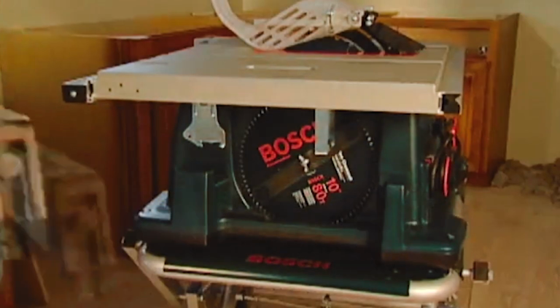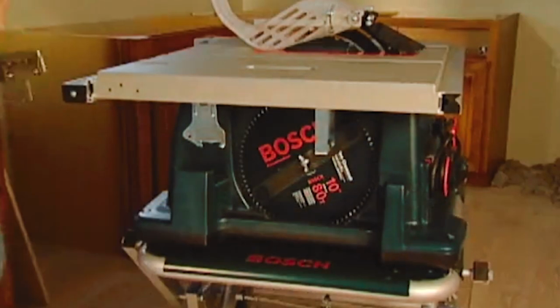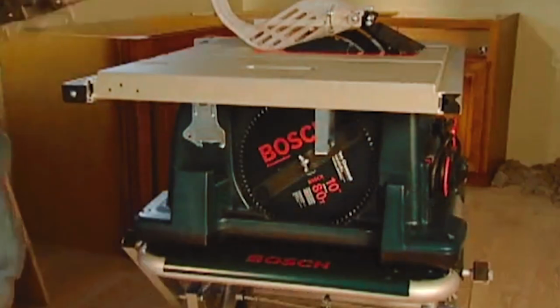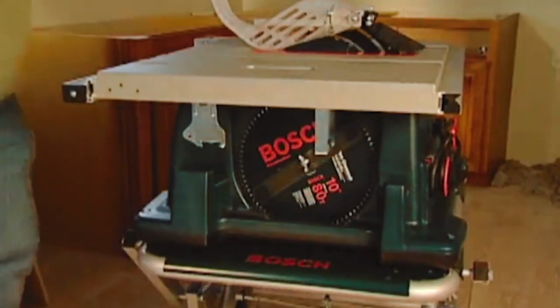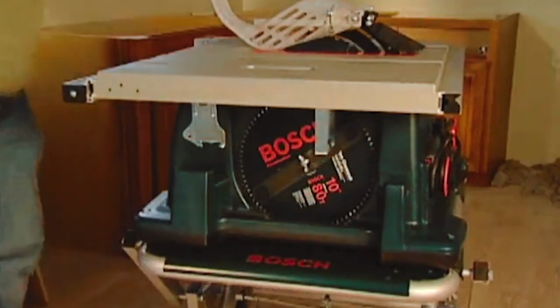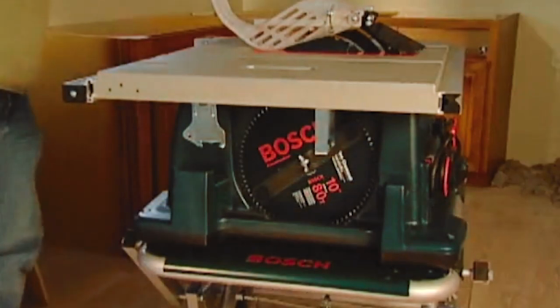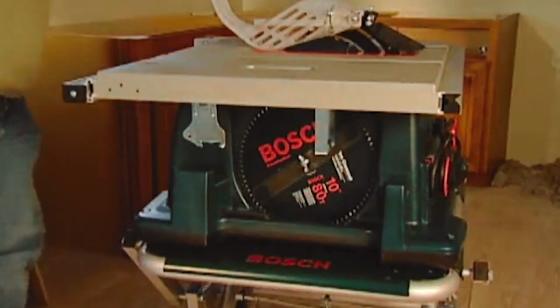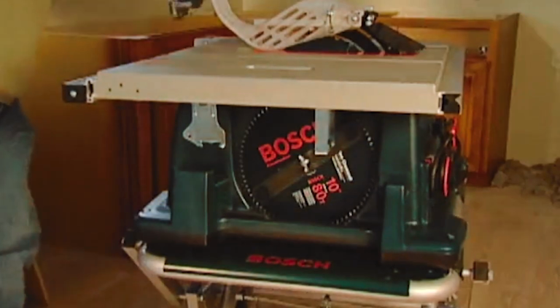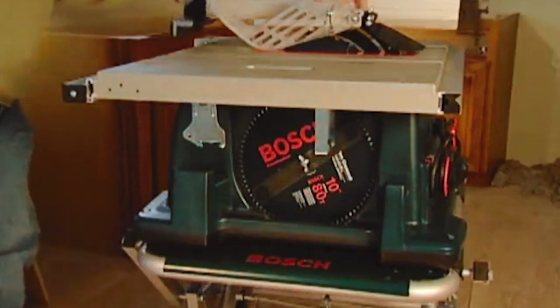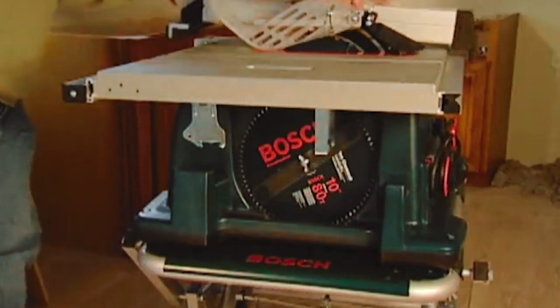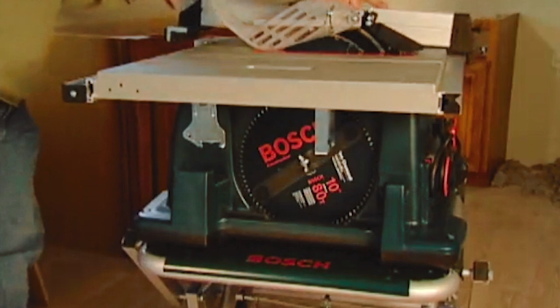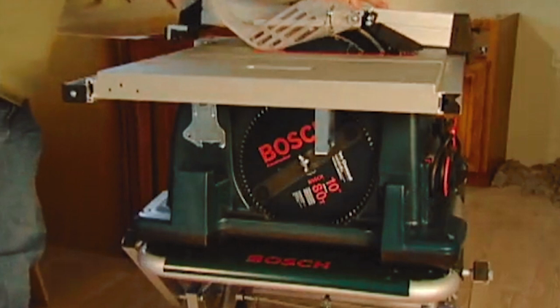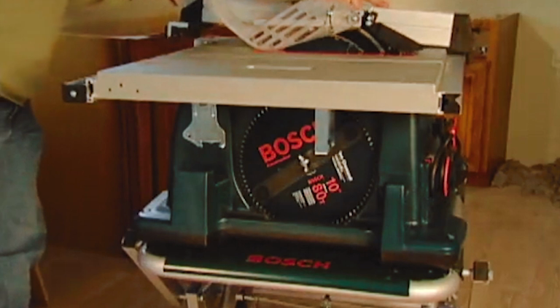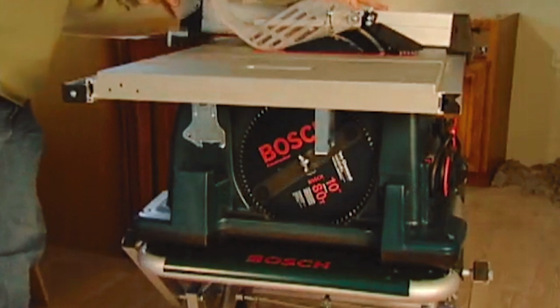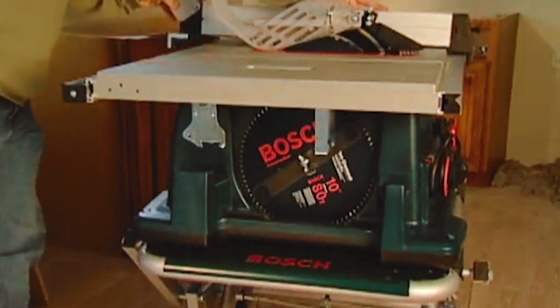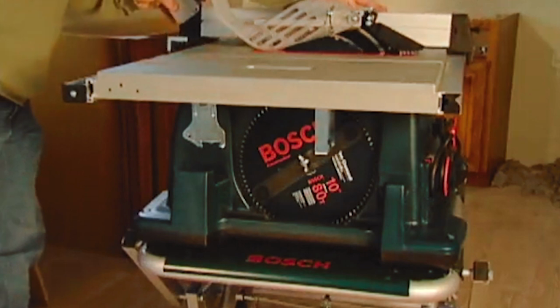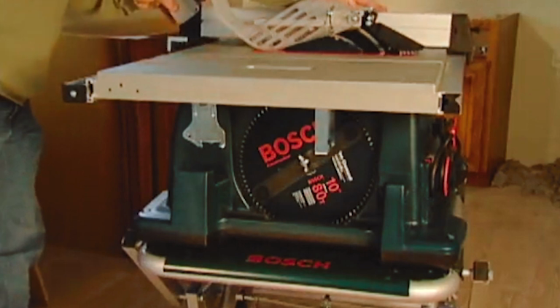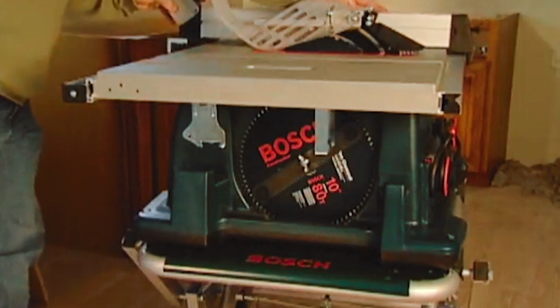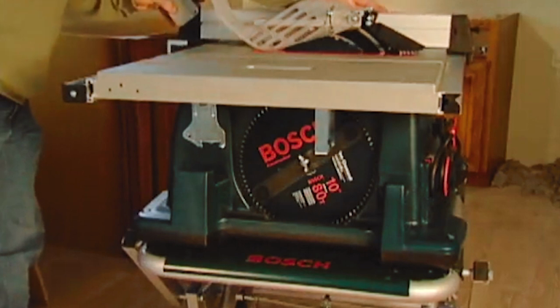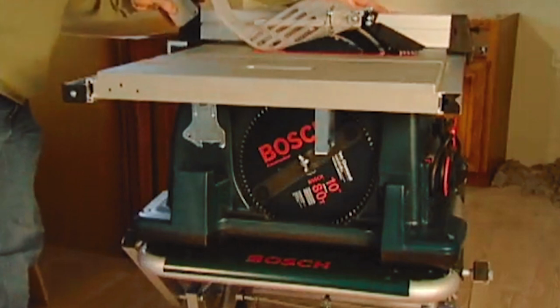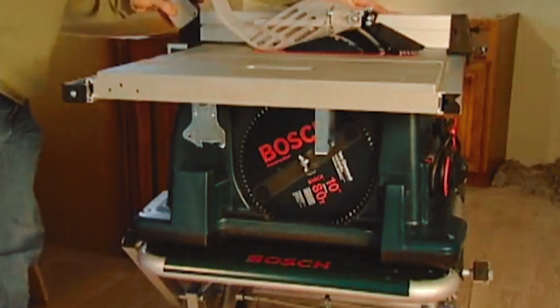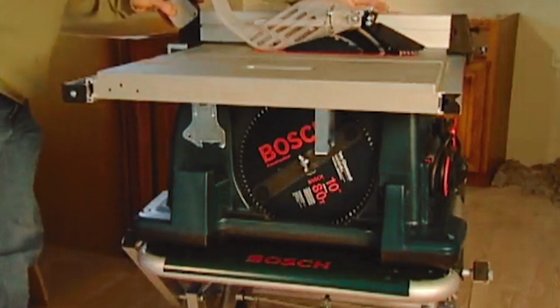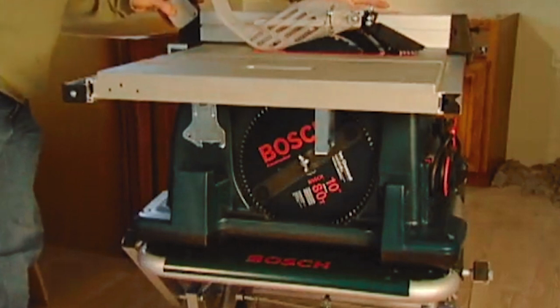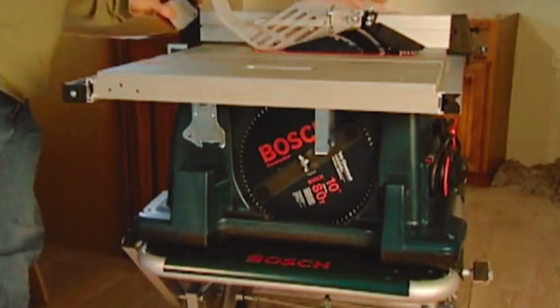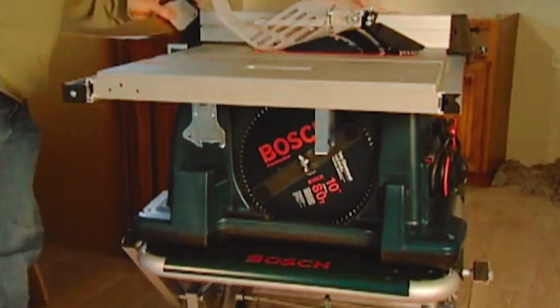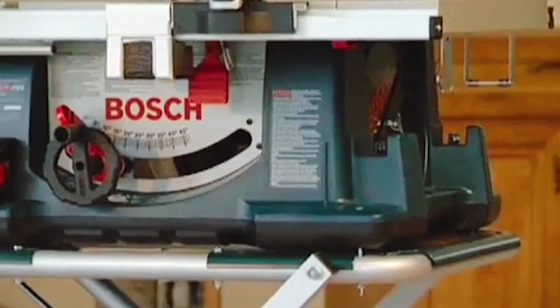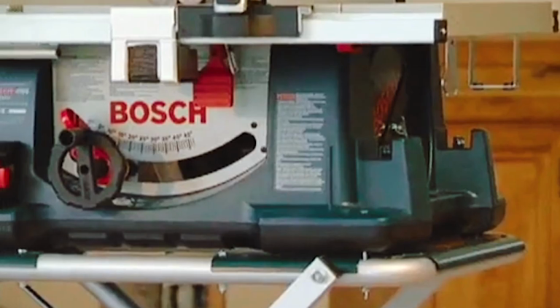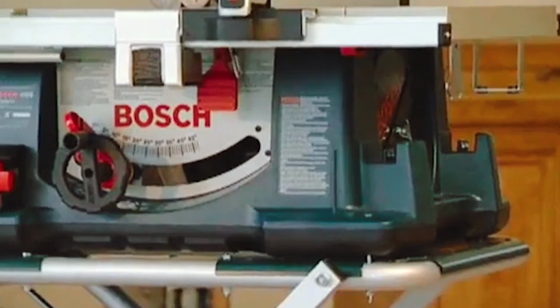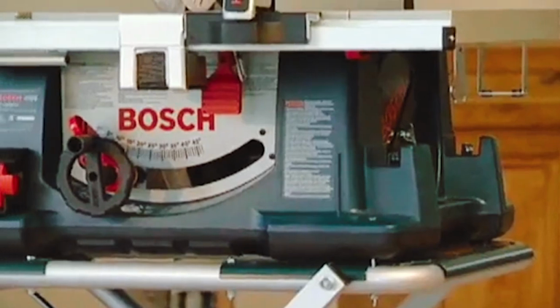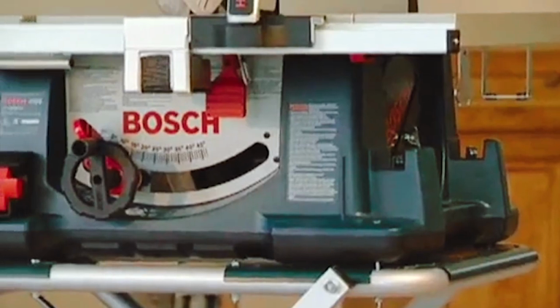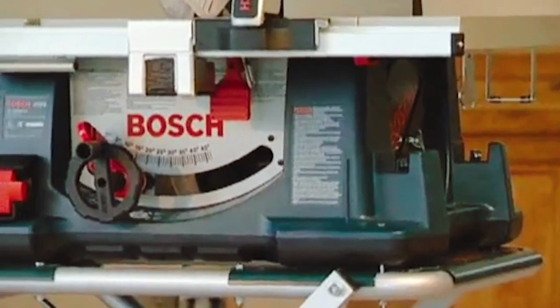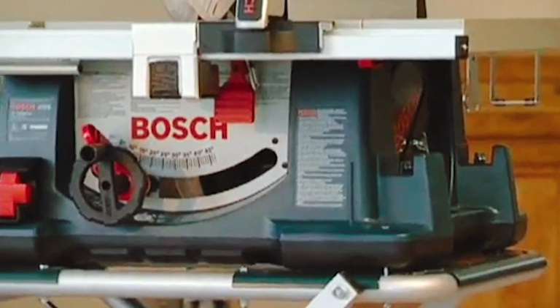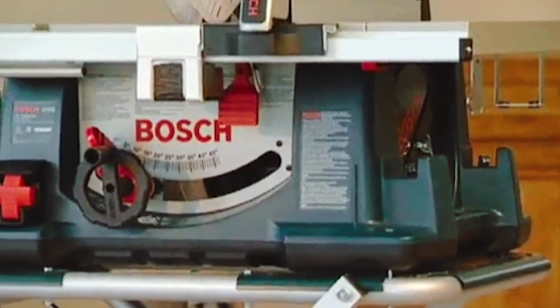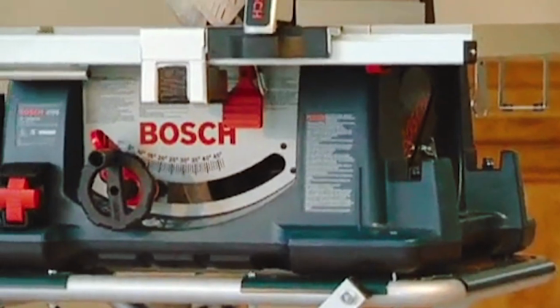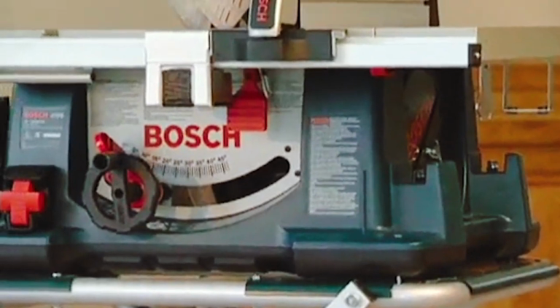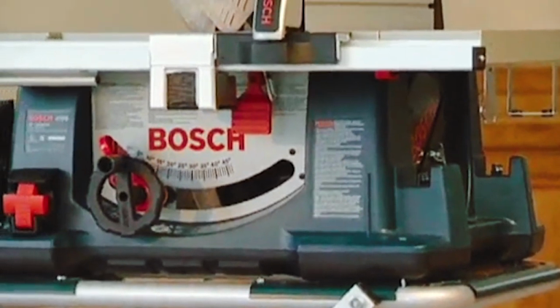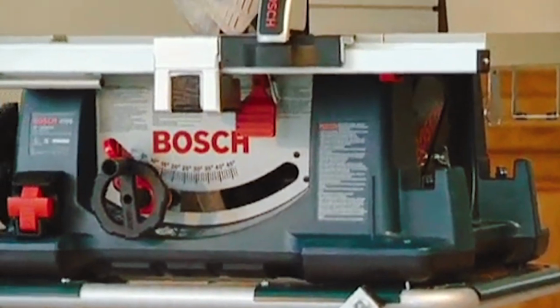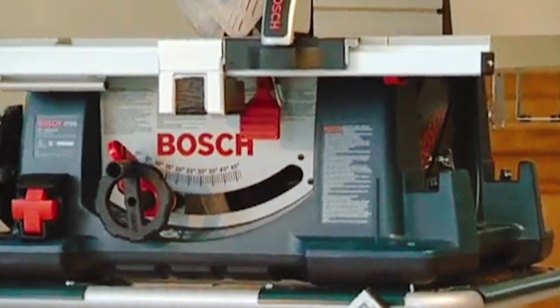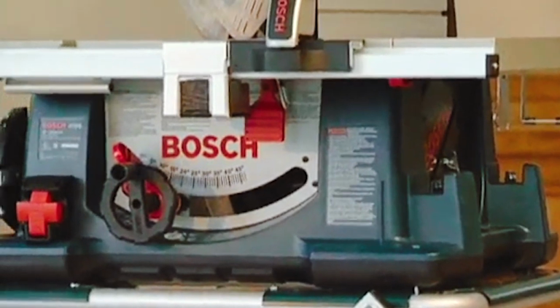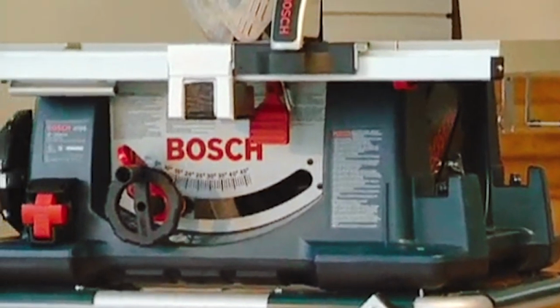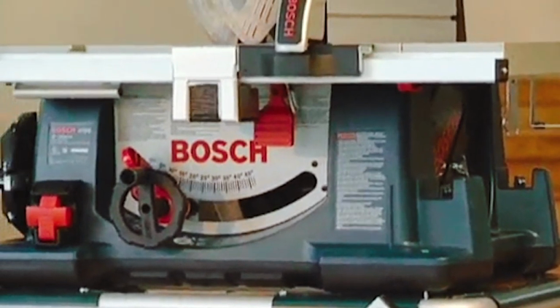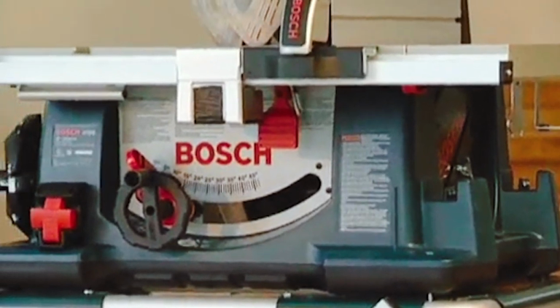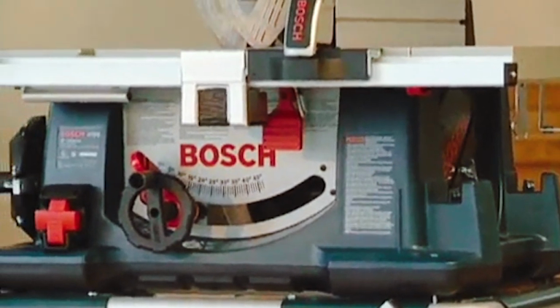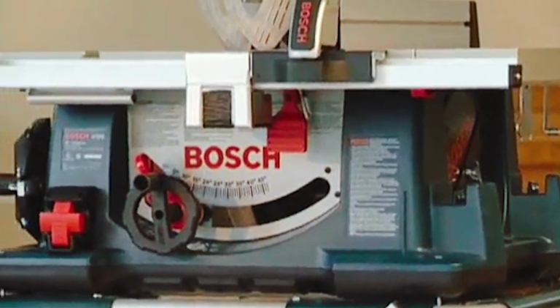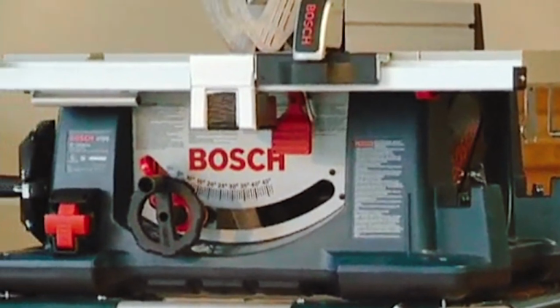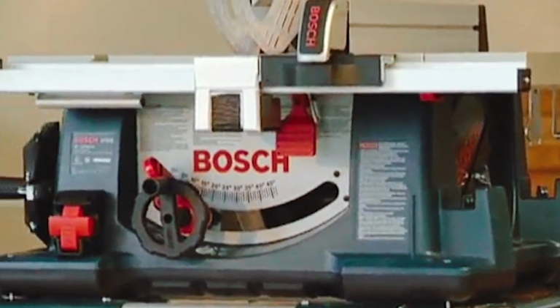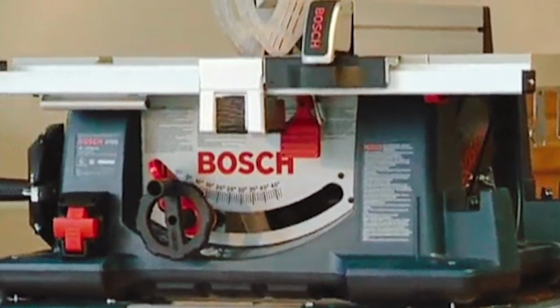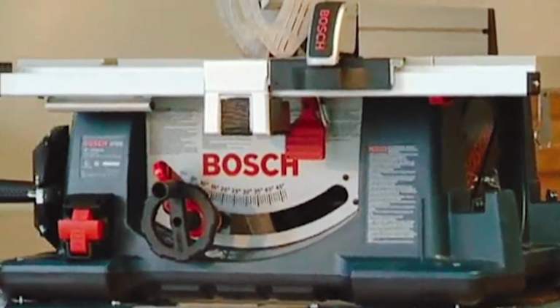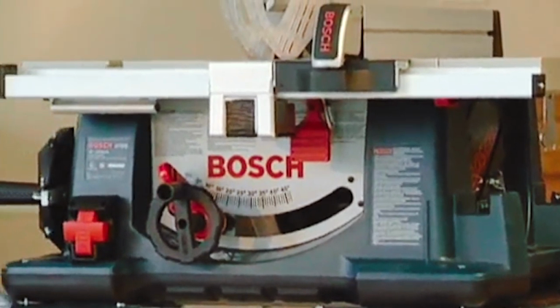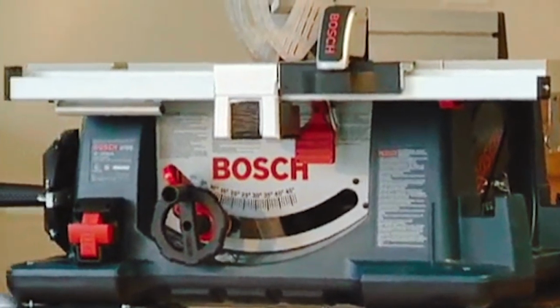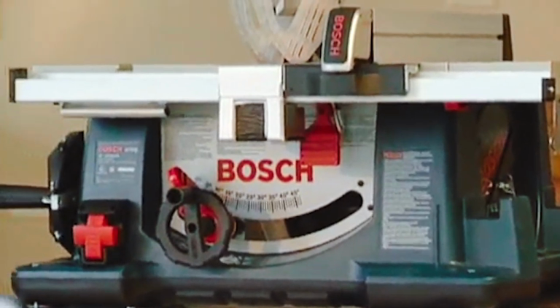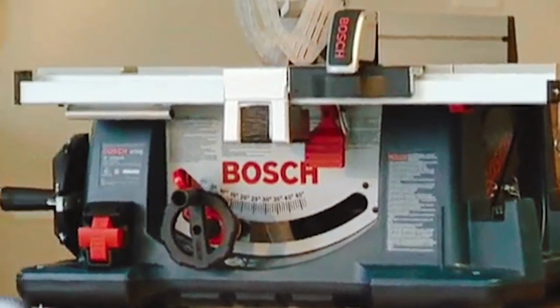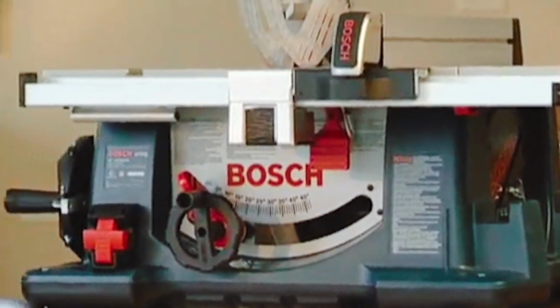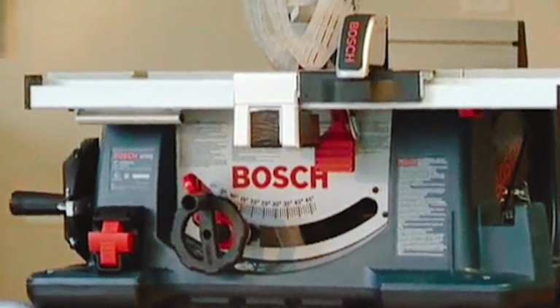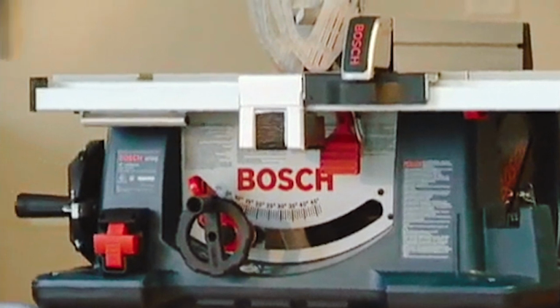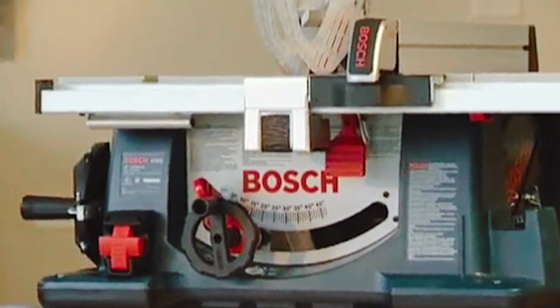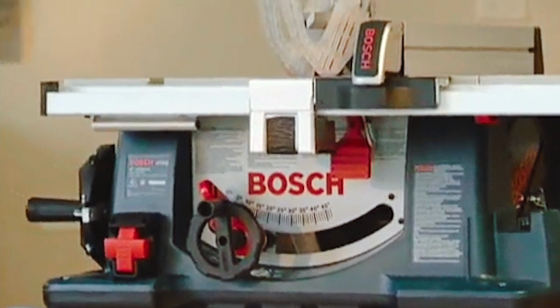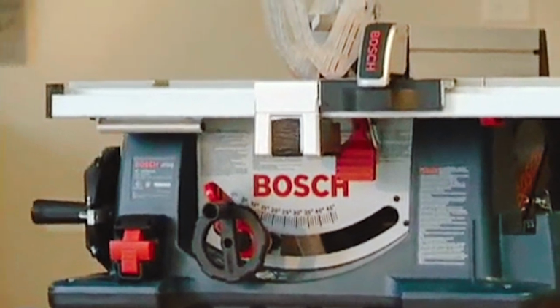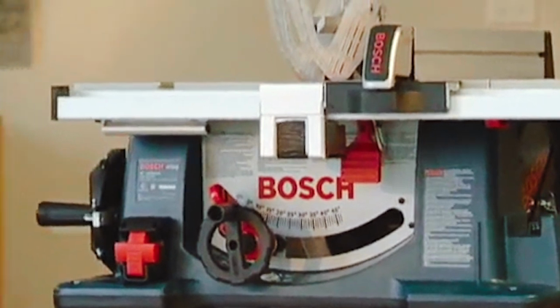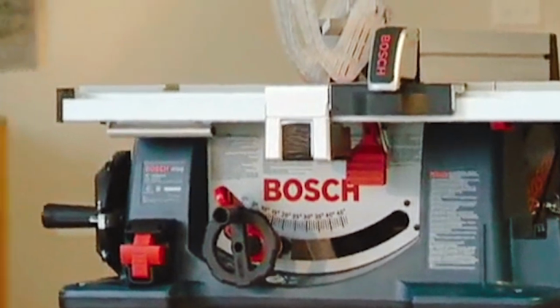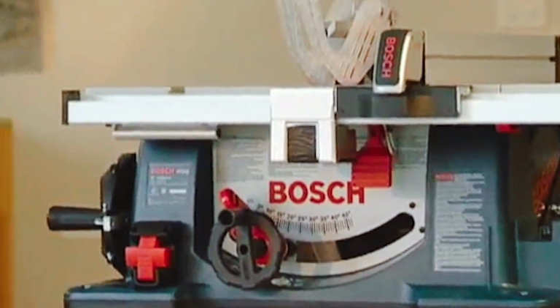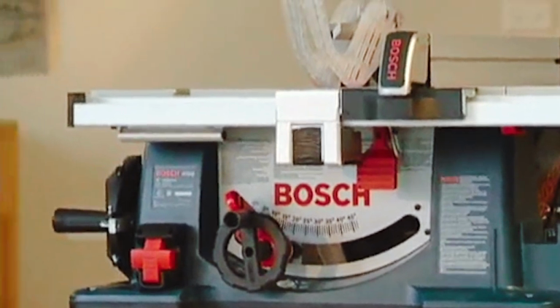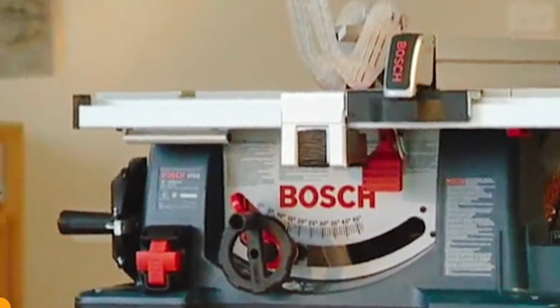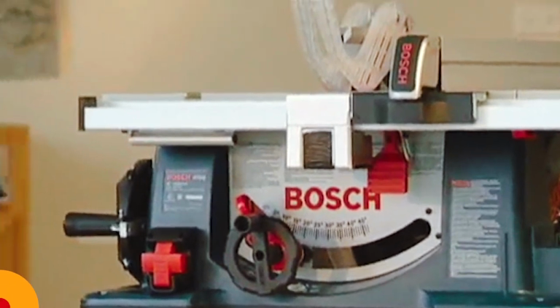All the accessories that come with the table saw can be removed easily and stored under the tabletop. Each accessory has a dedicated storage space under the tabletop specifically designed for it.